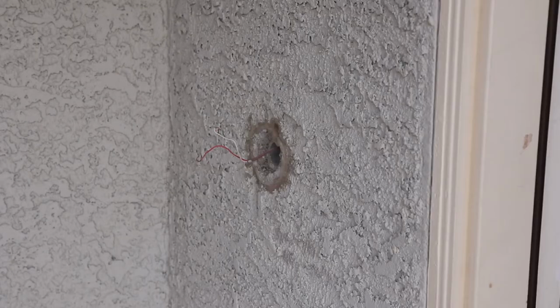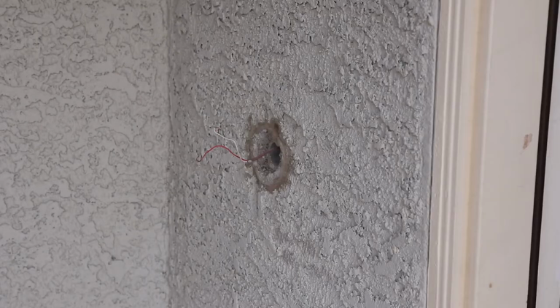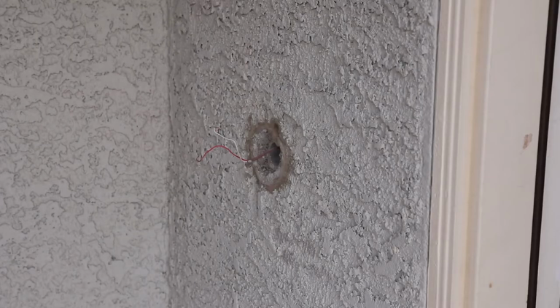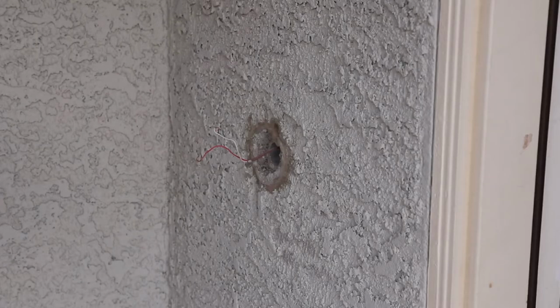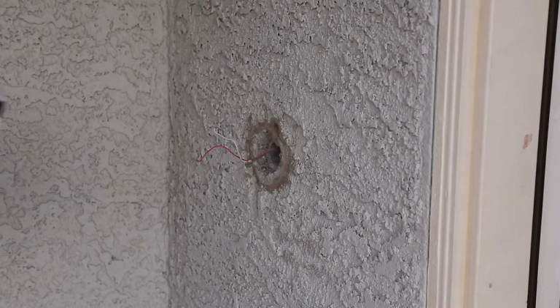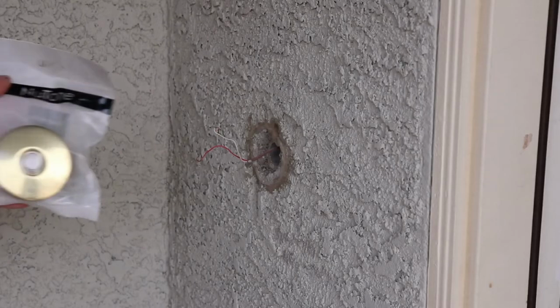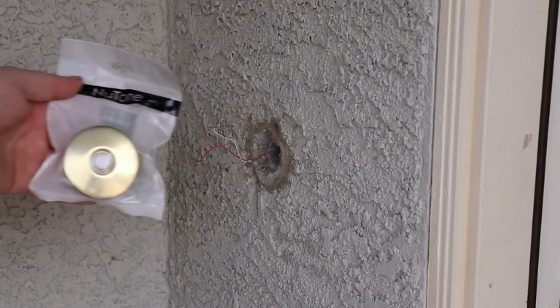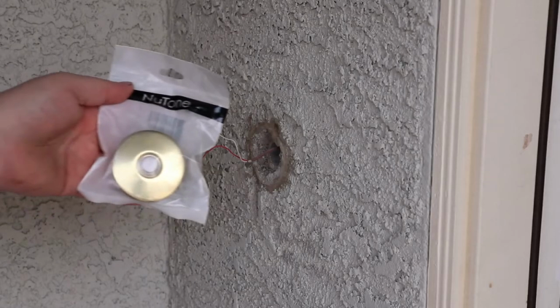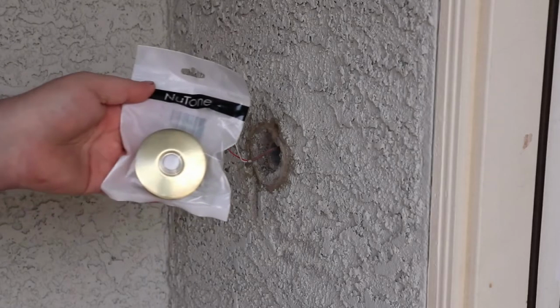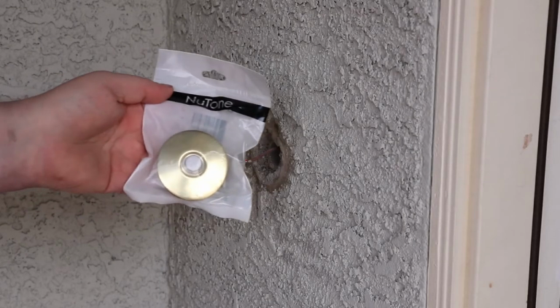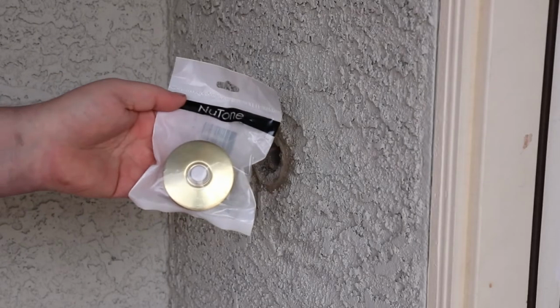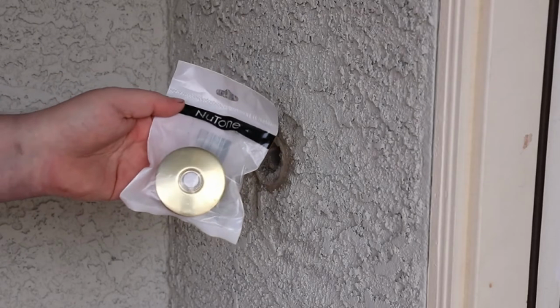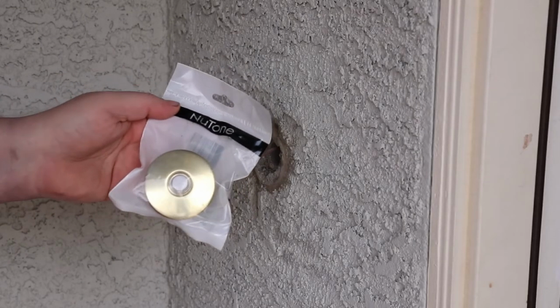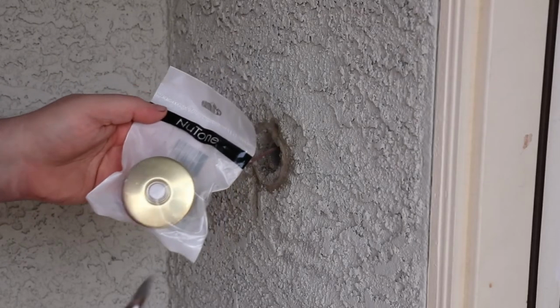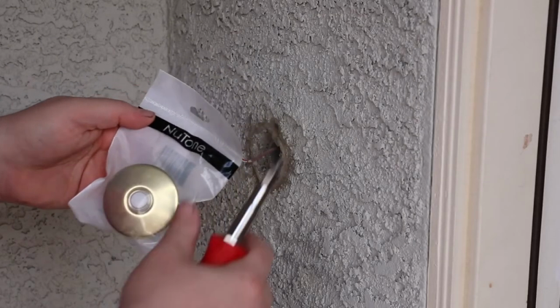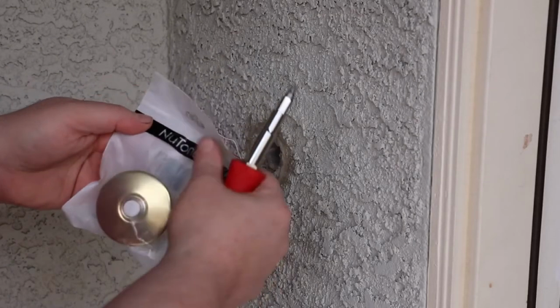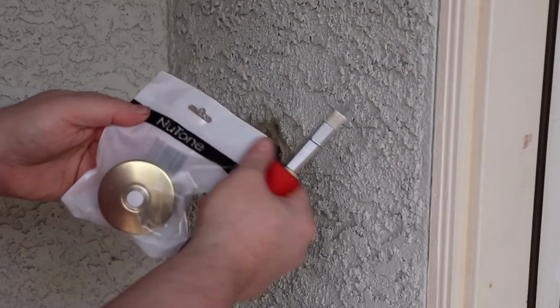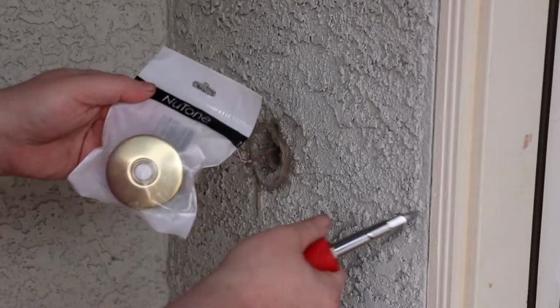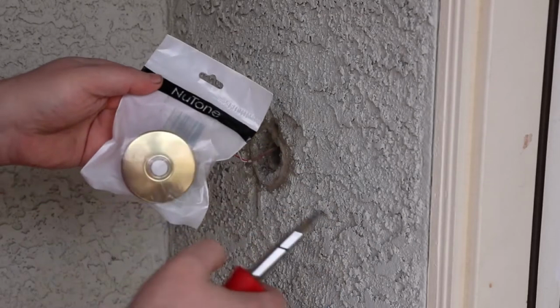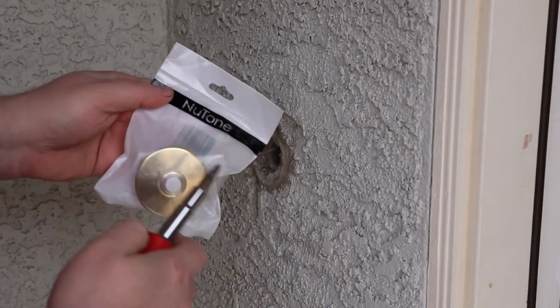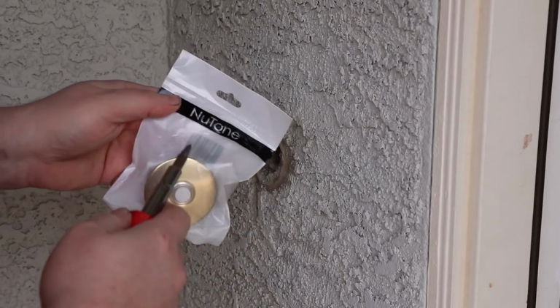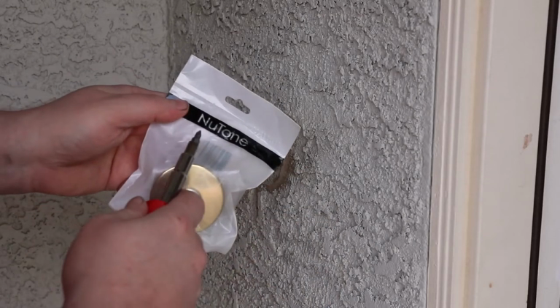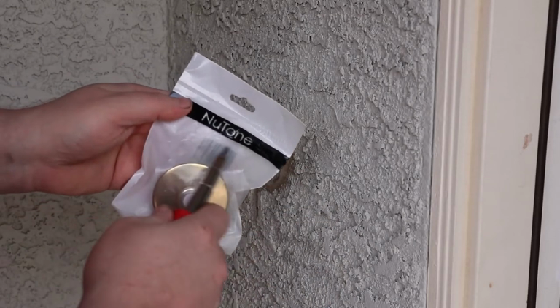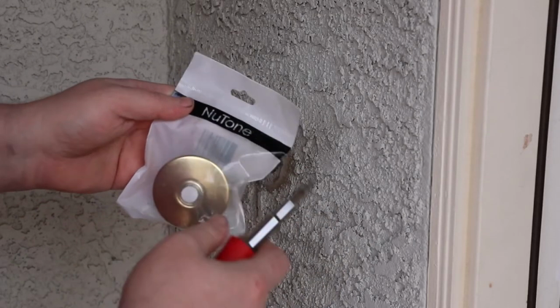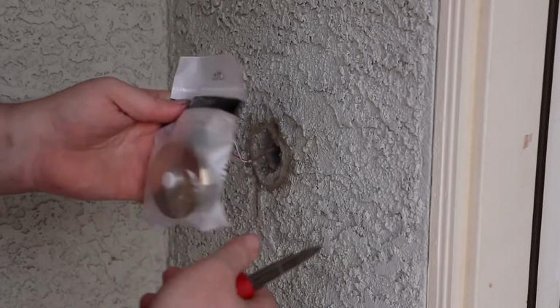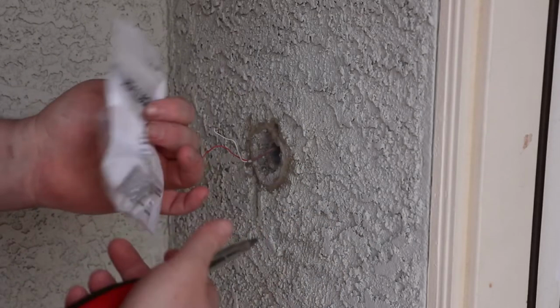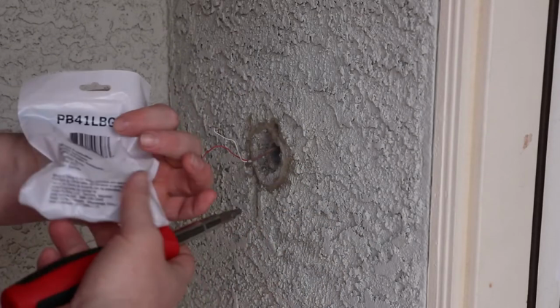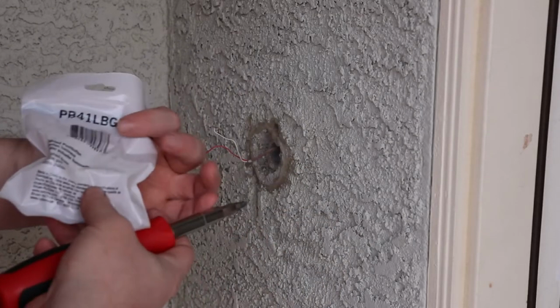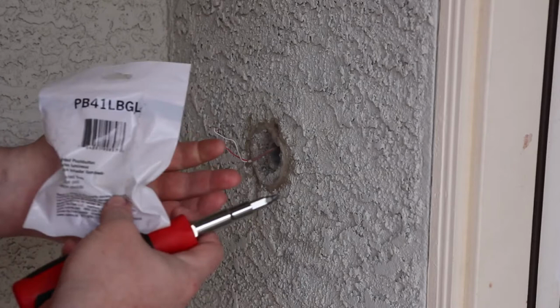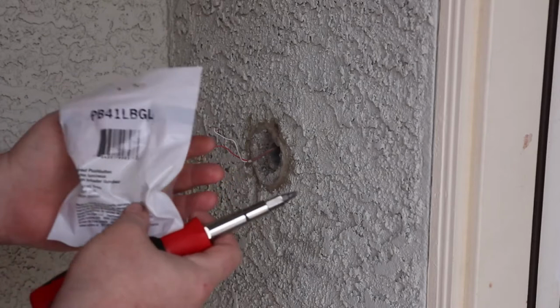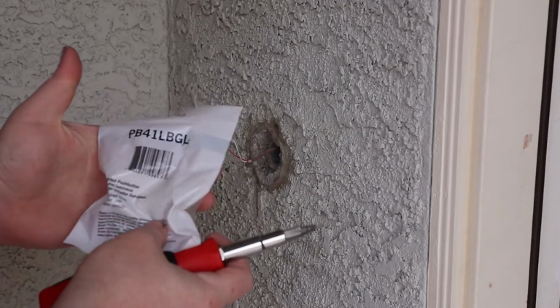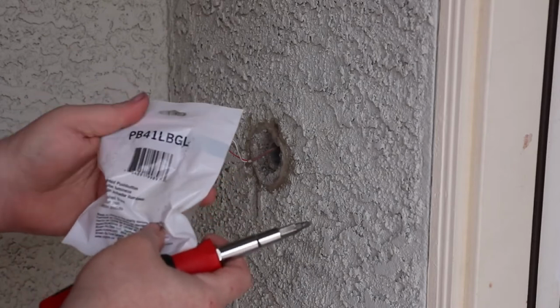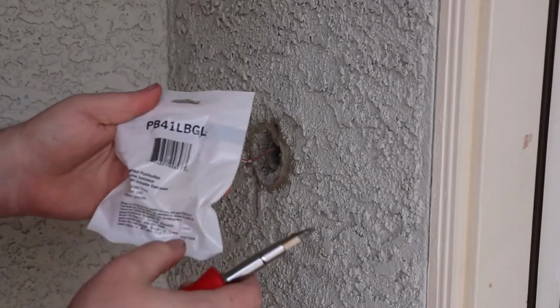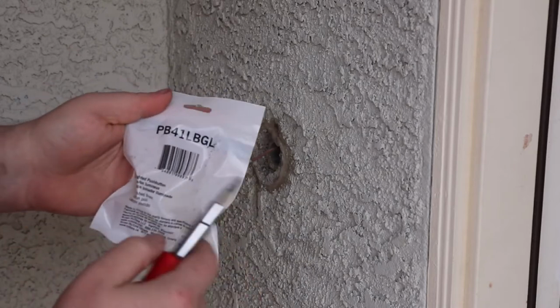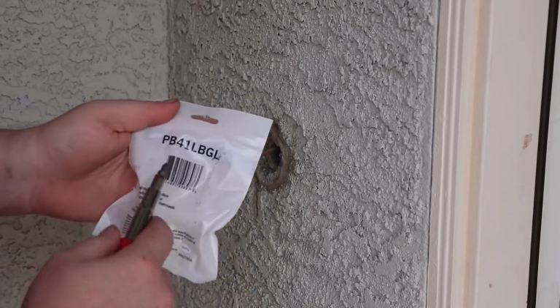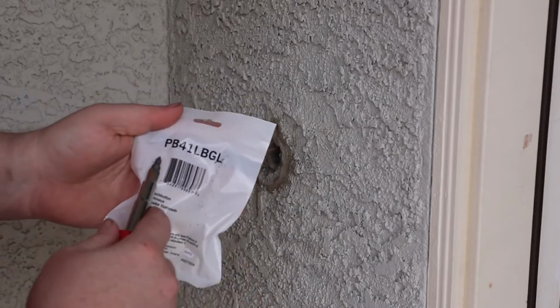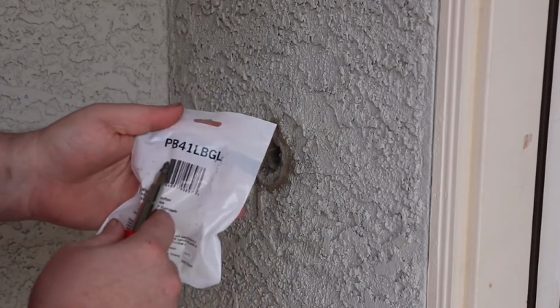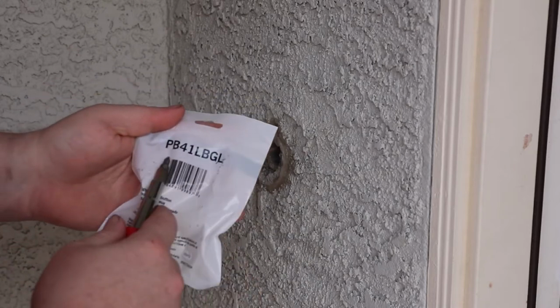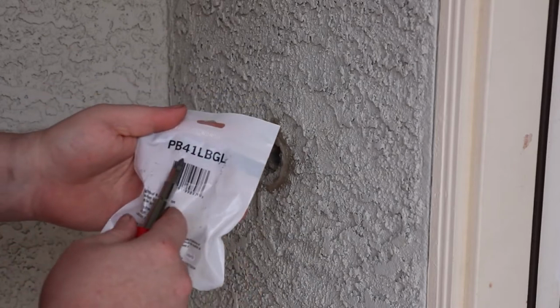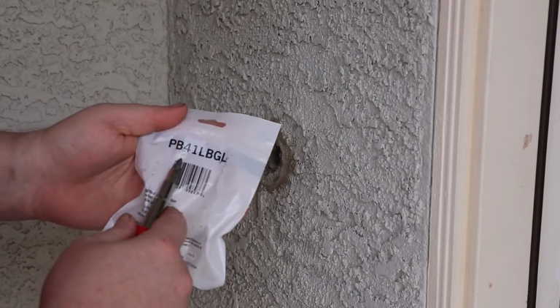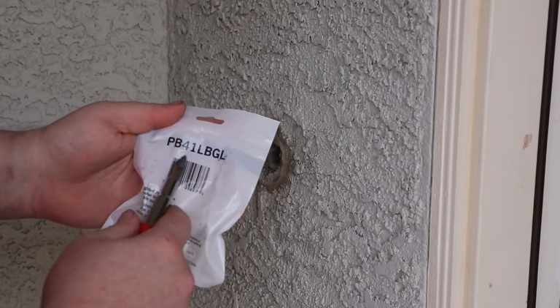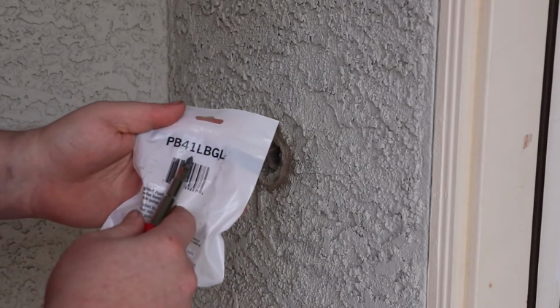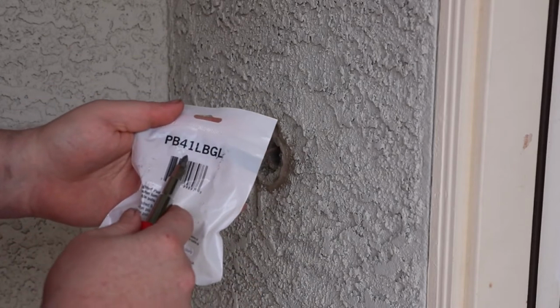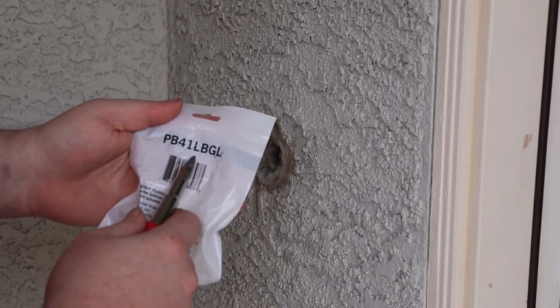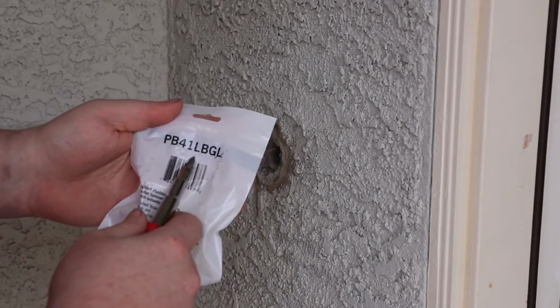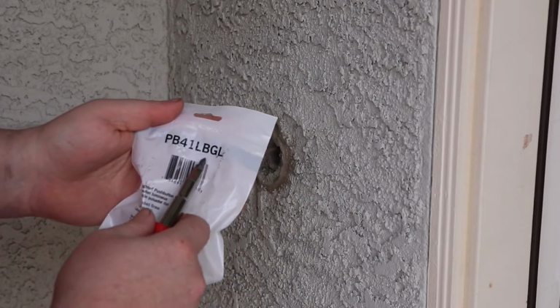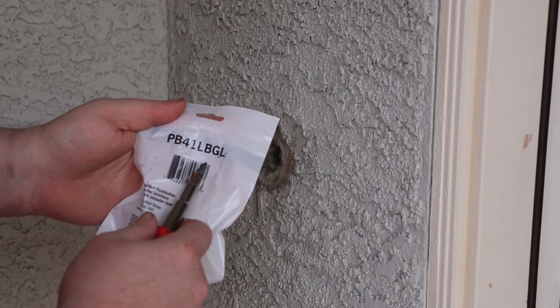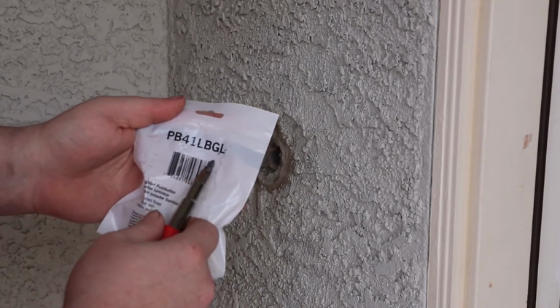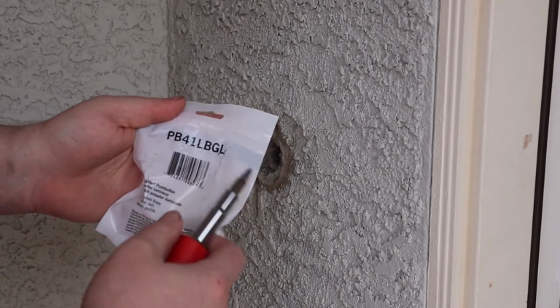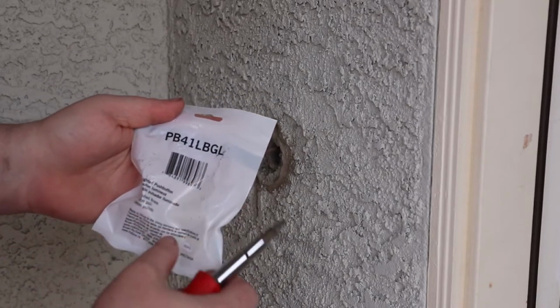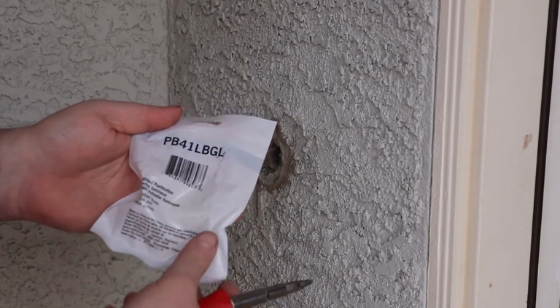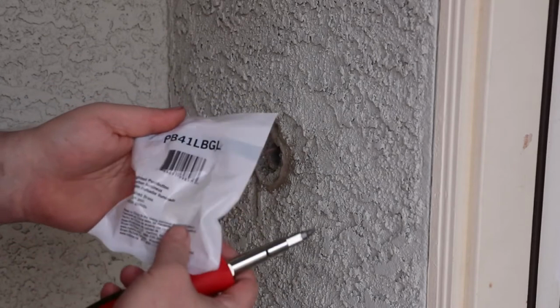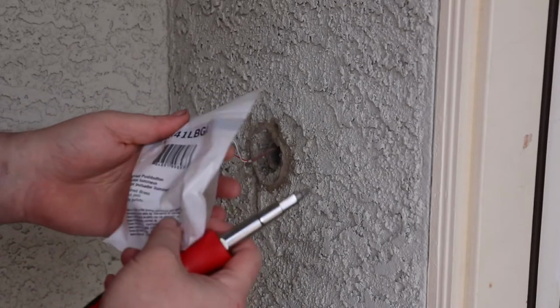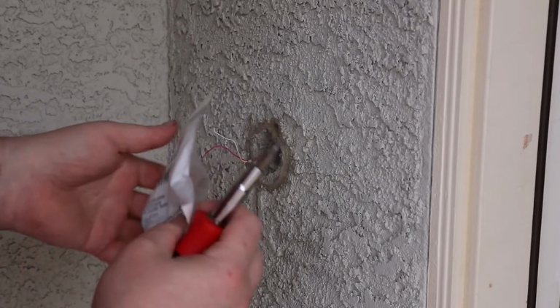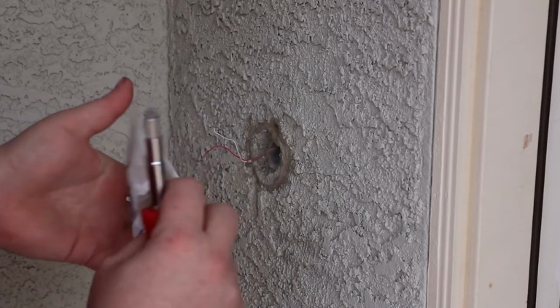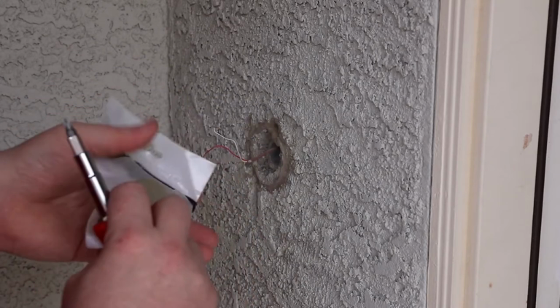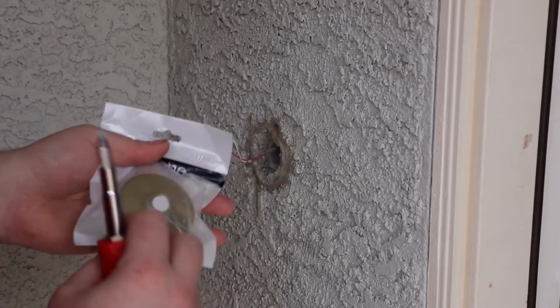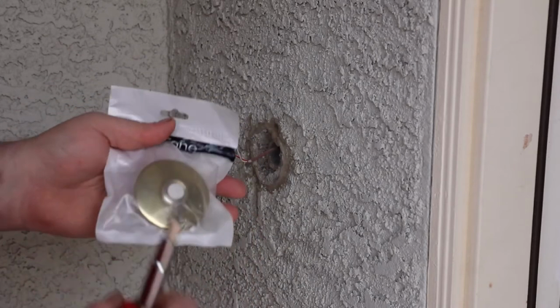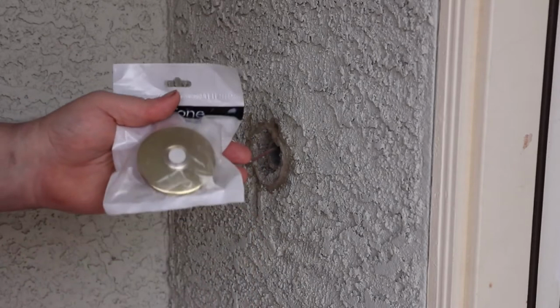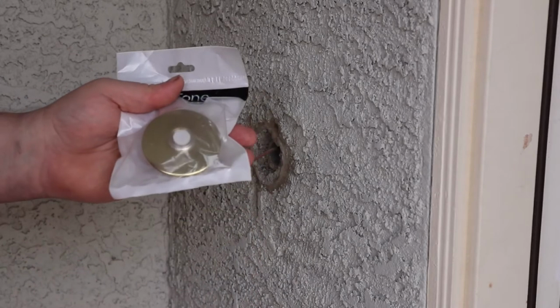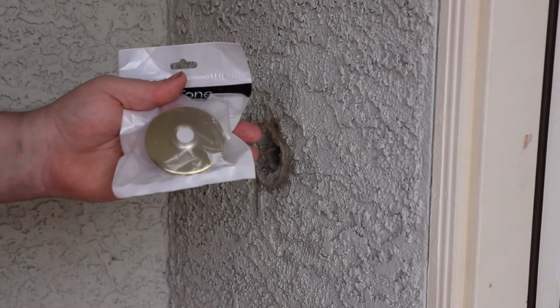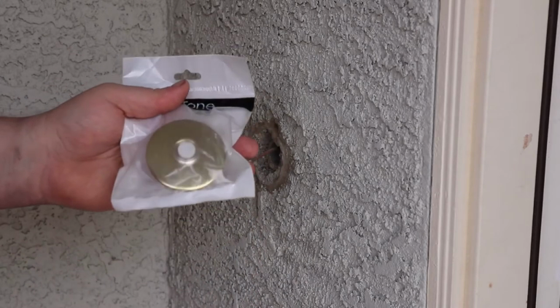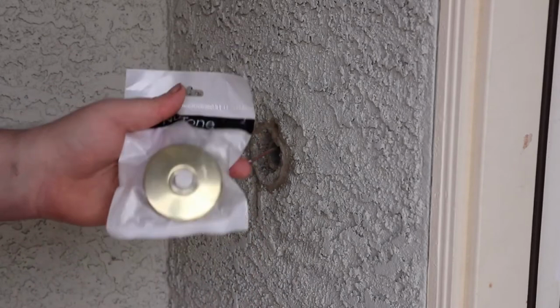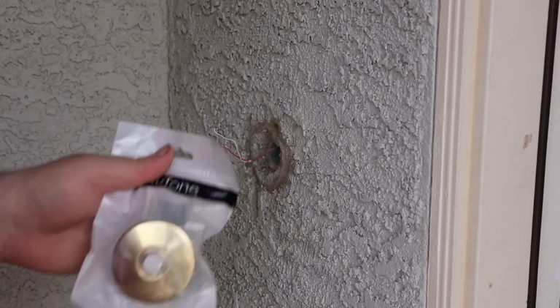This is what a new one's going to look like. It's by the same brand, Newtone. I'm using the PB41LBGL. This is brass finish.